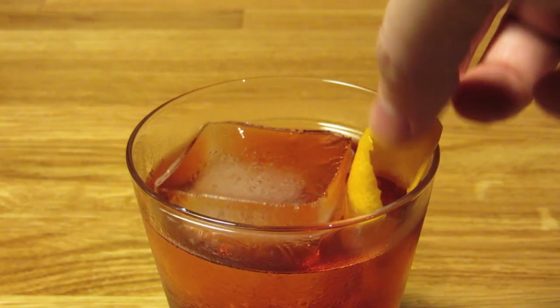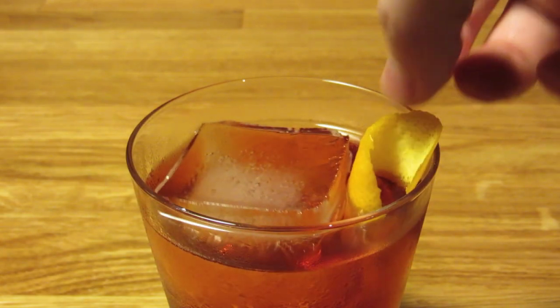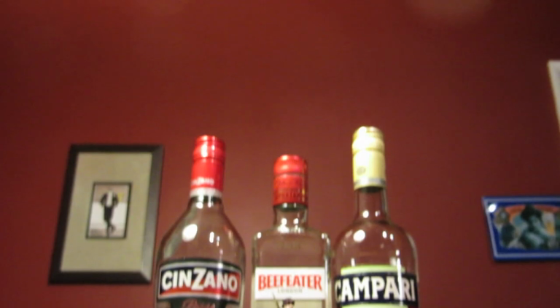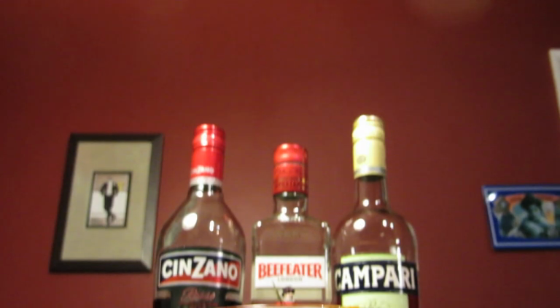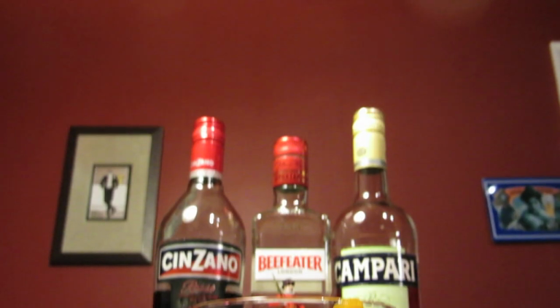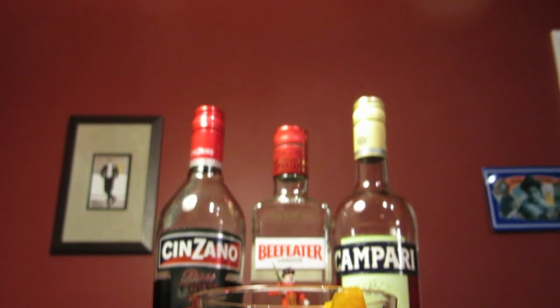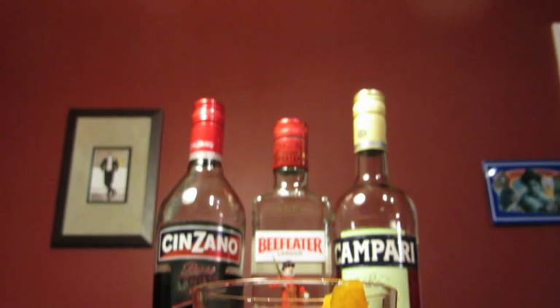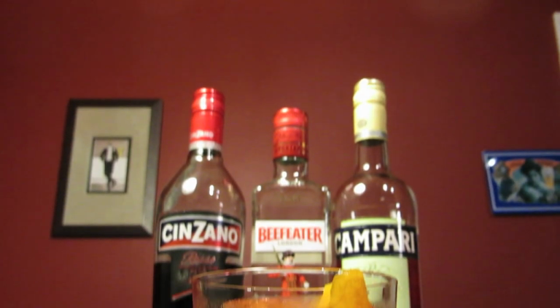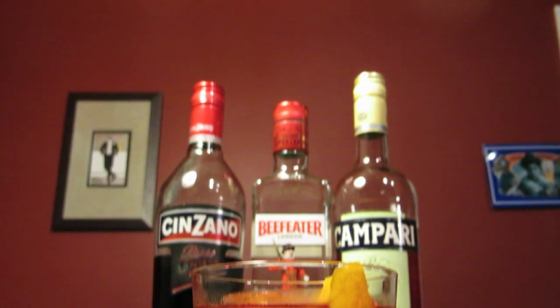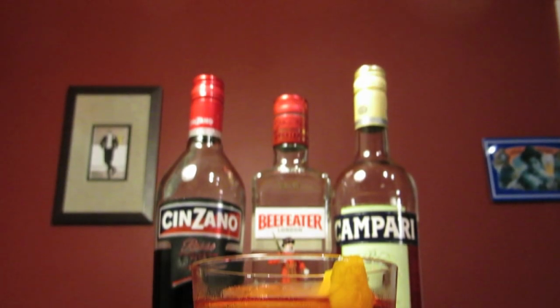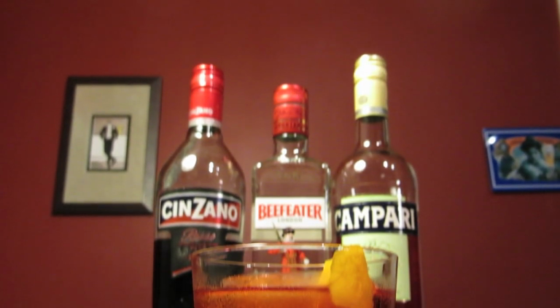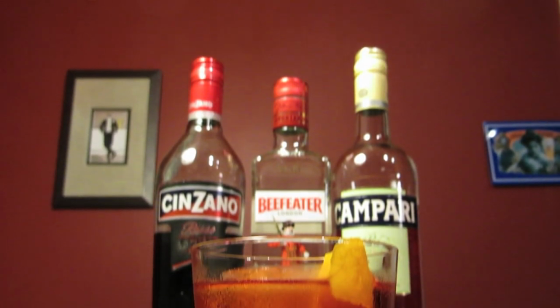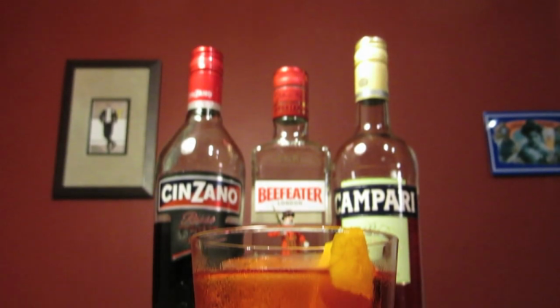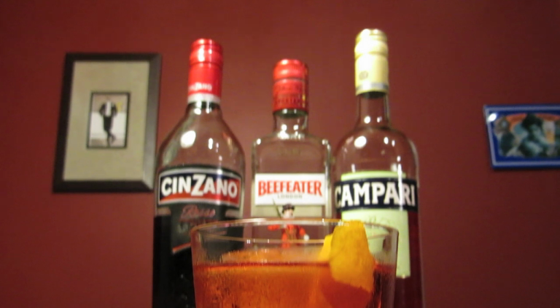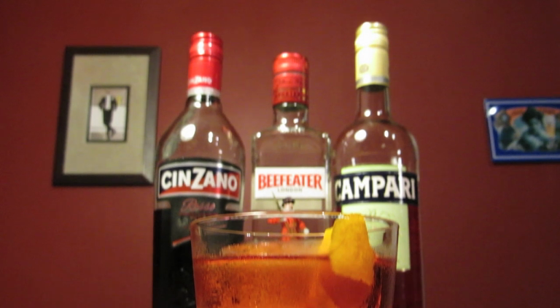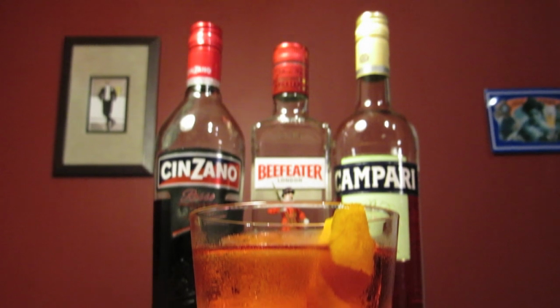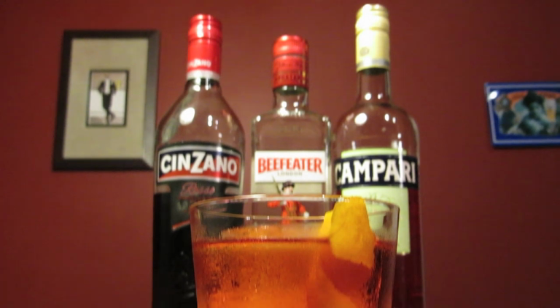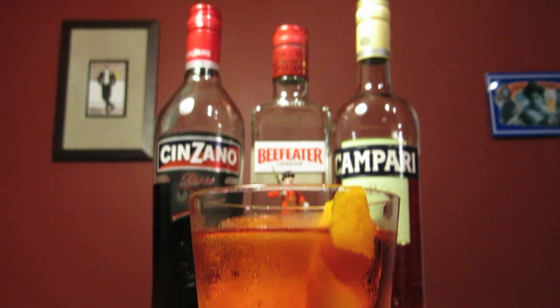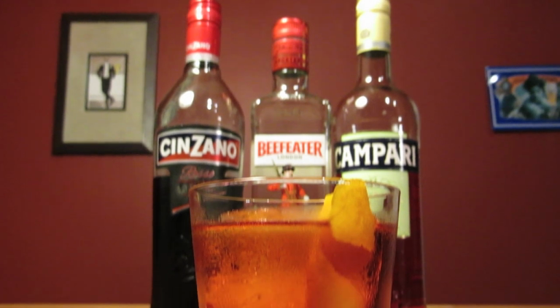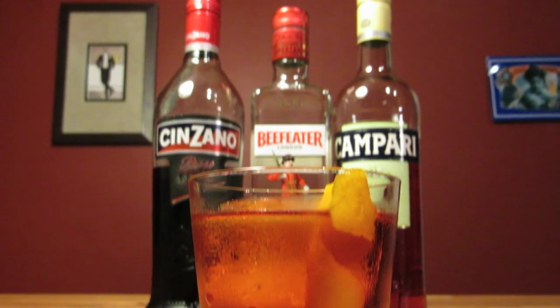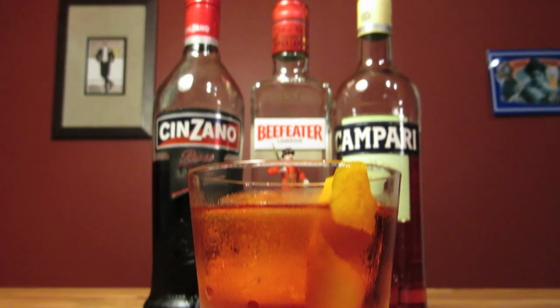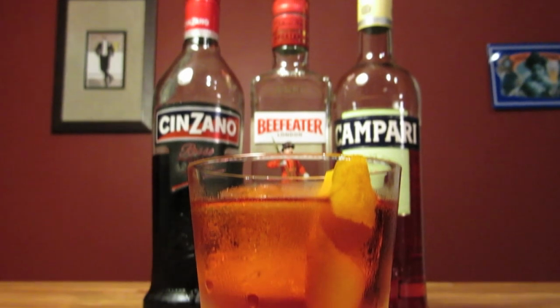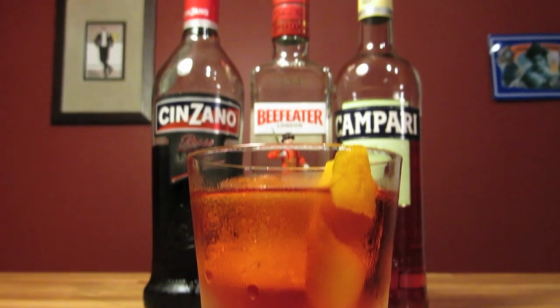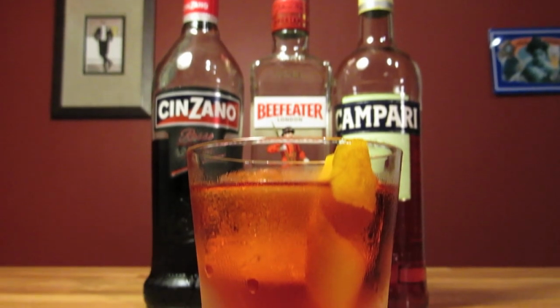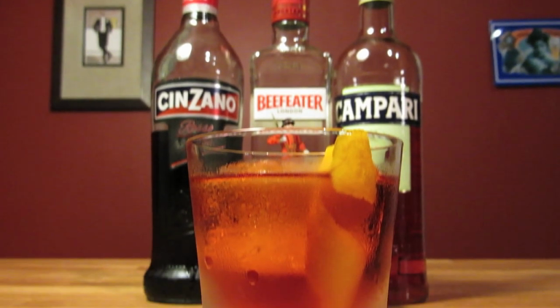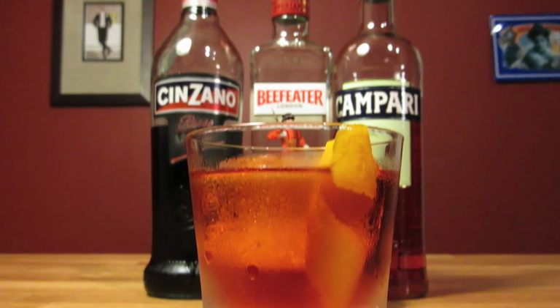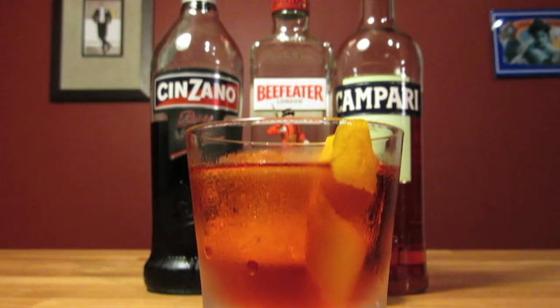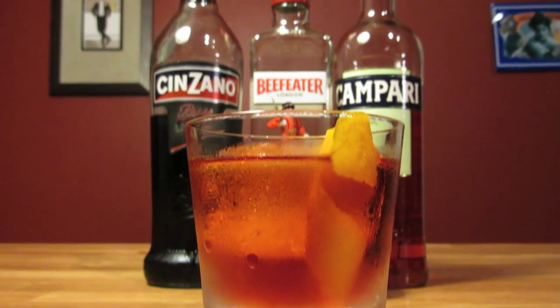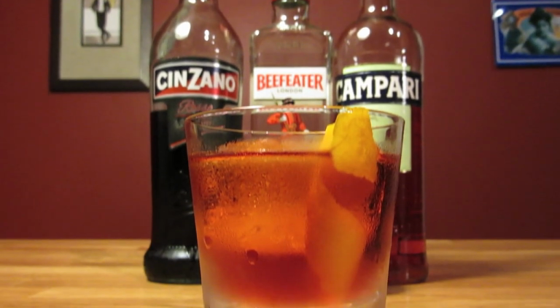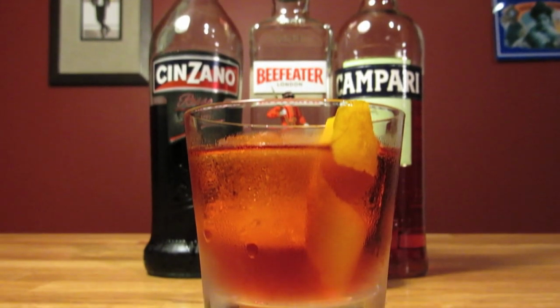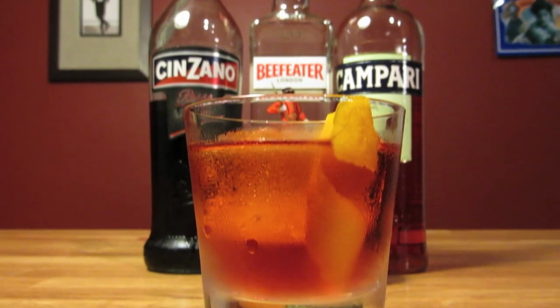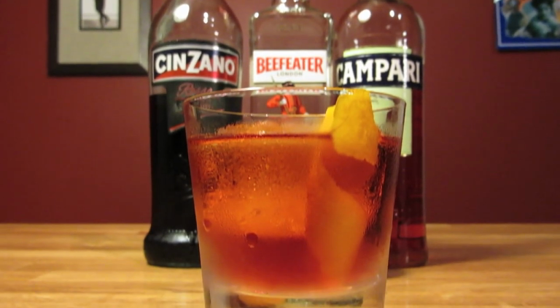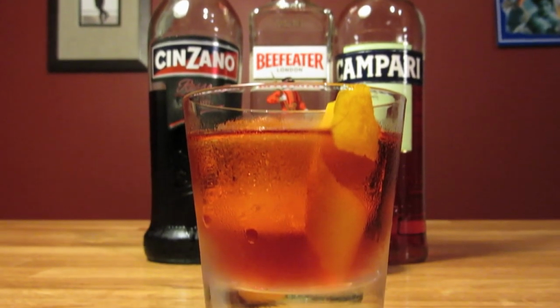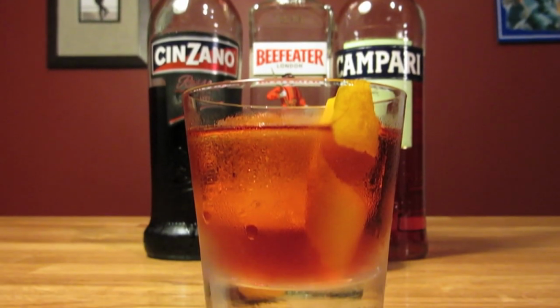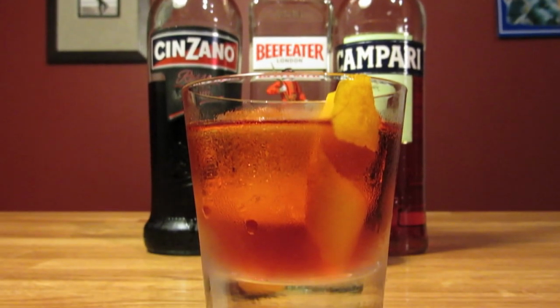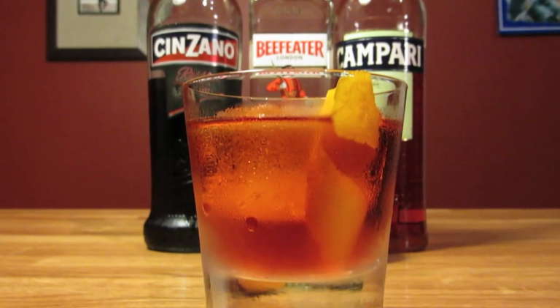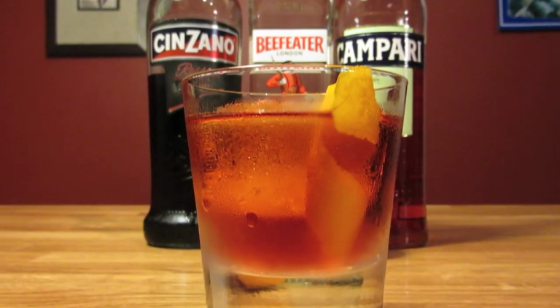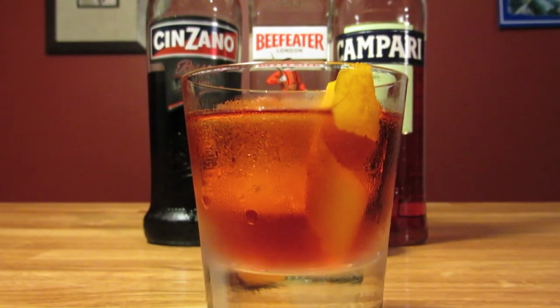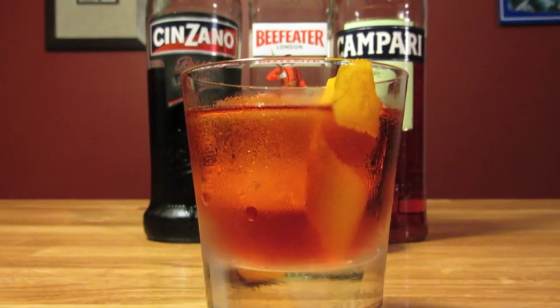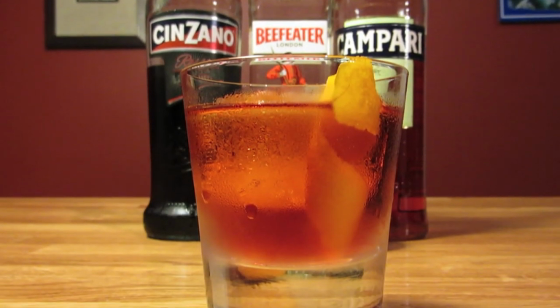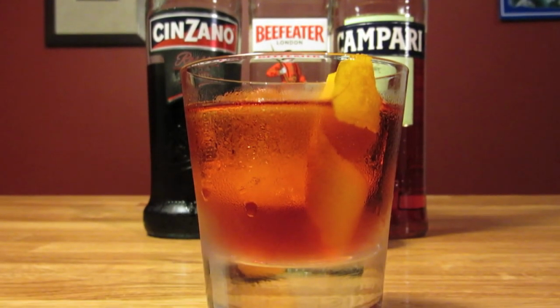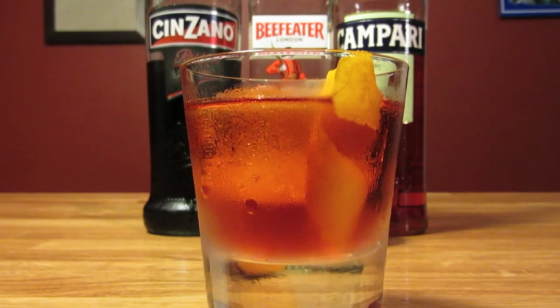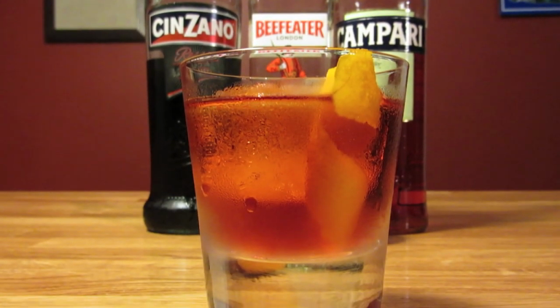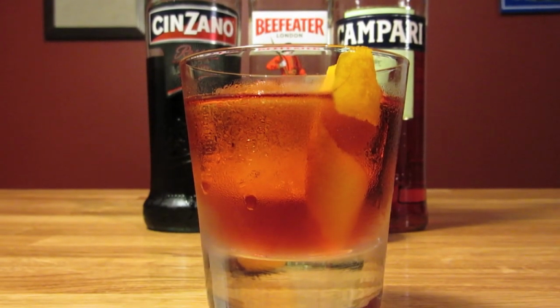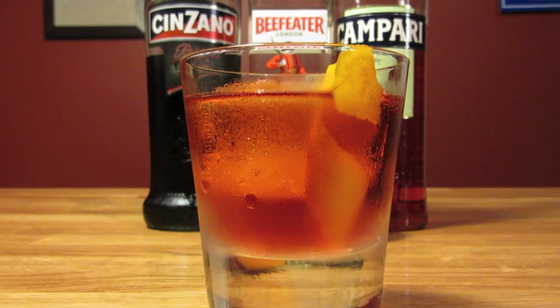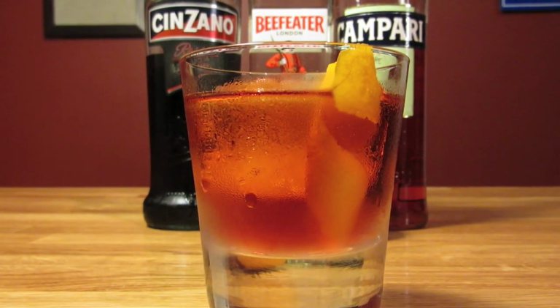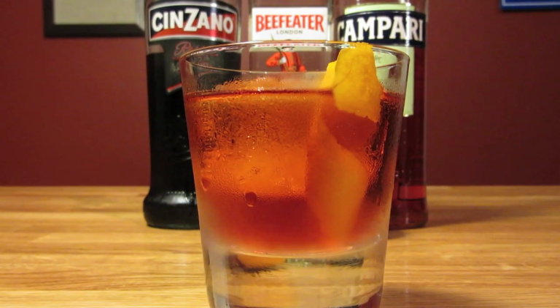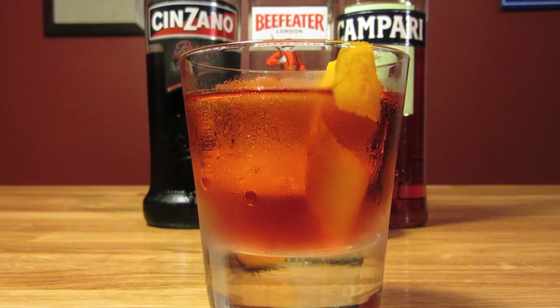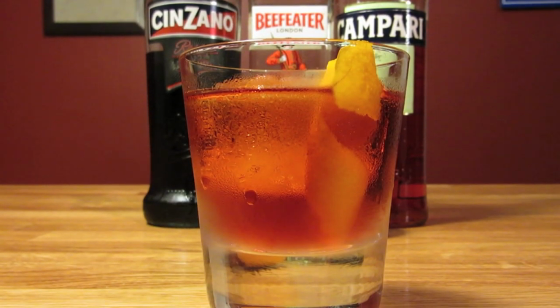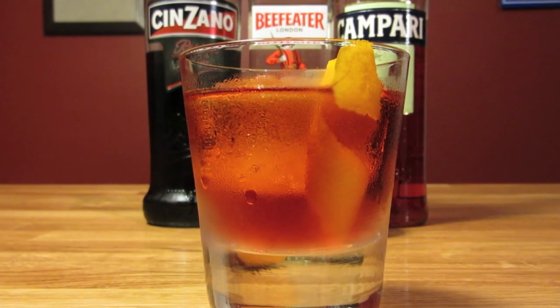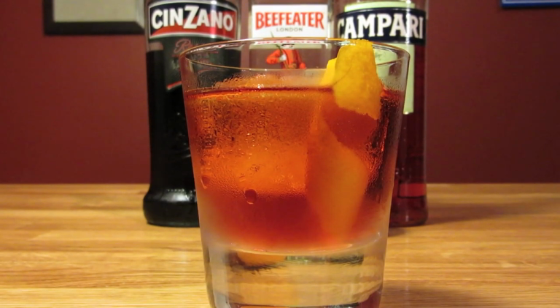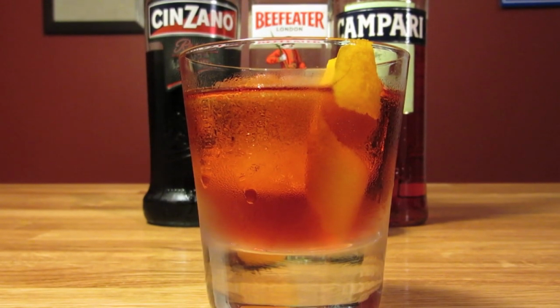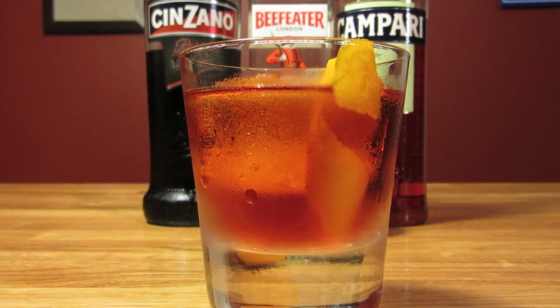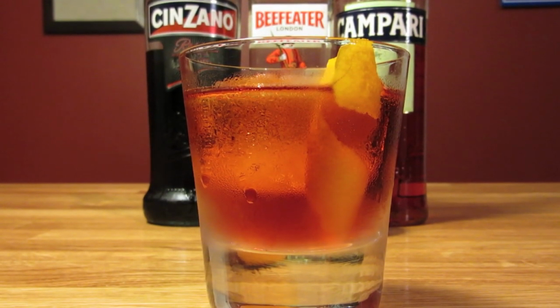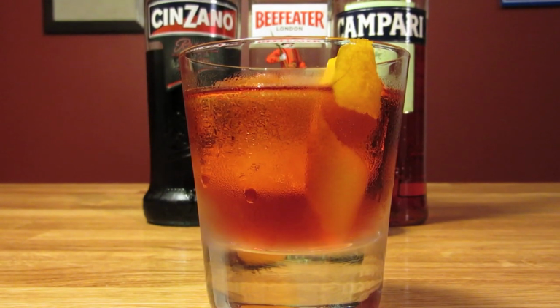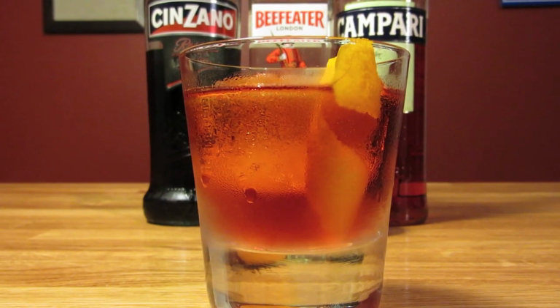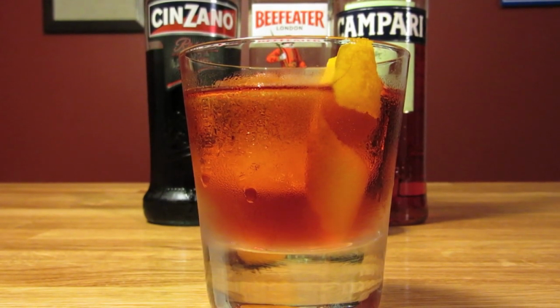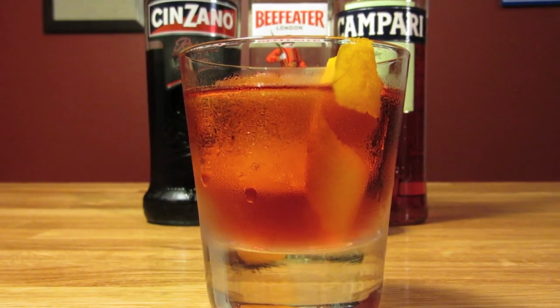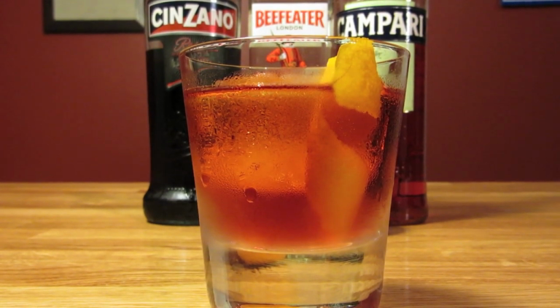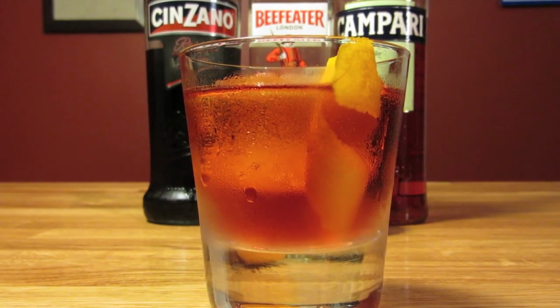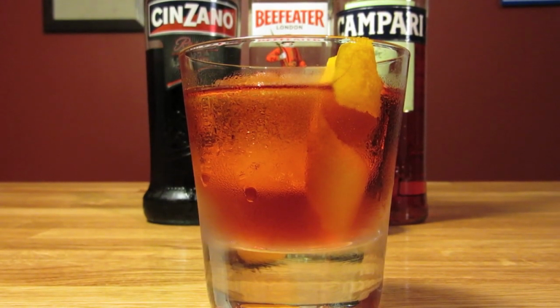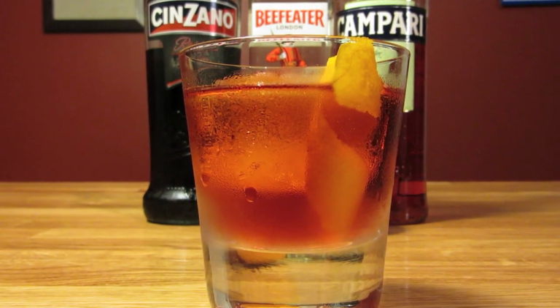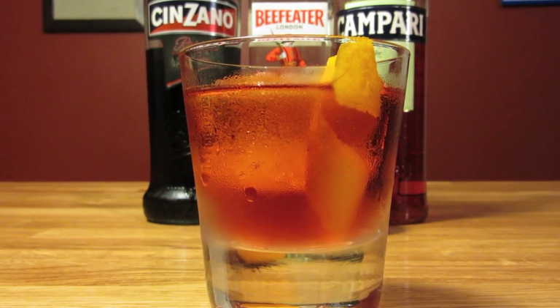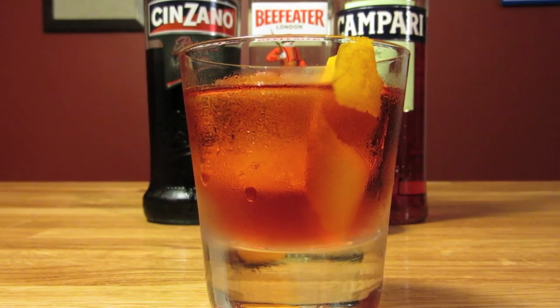And there it is — the Negroni, the way Bond likes it. Cheers.